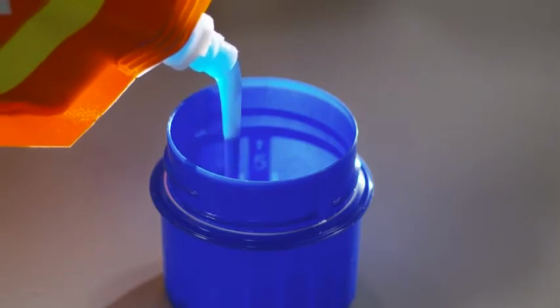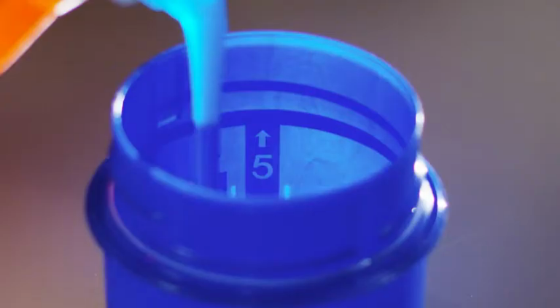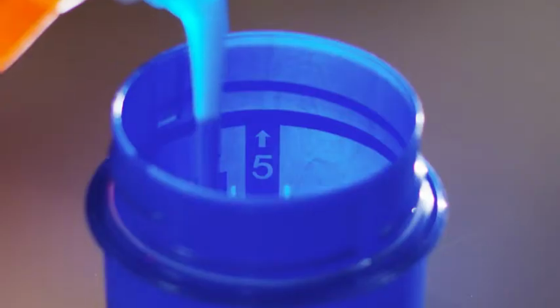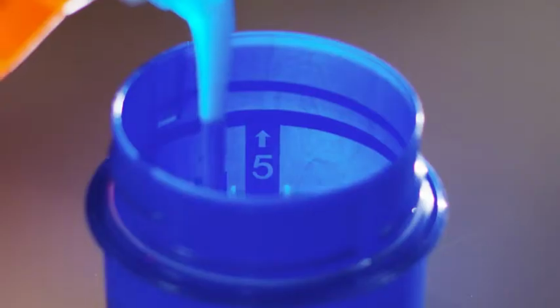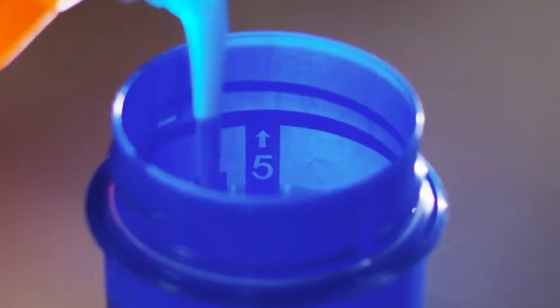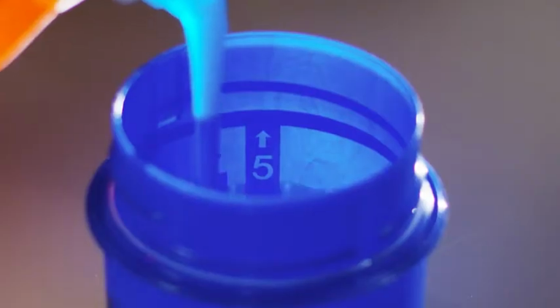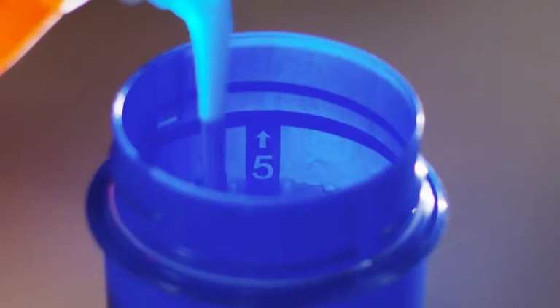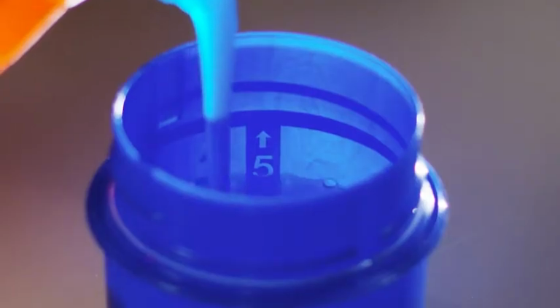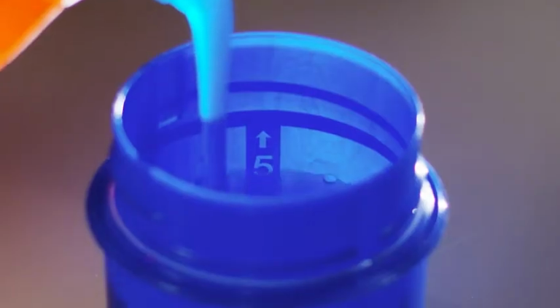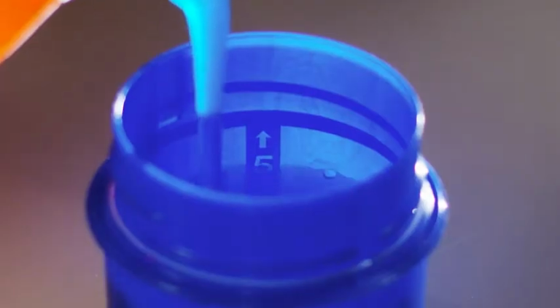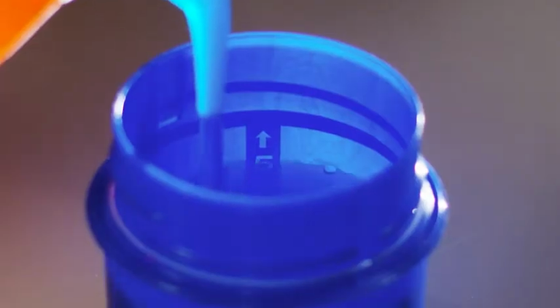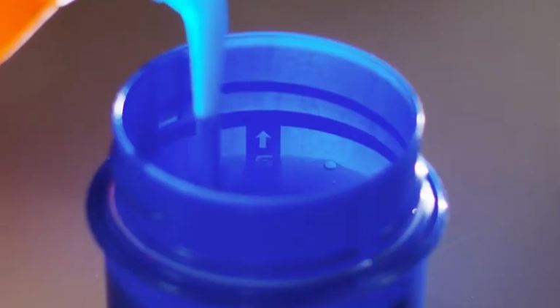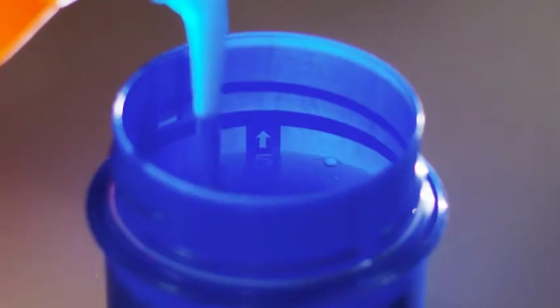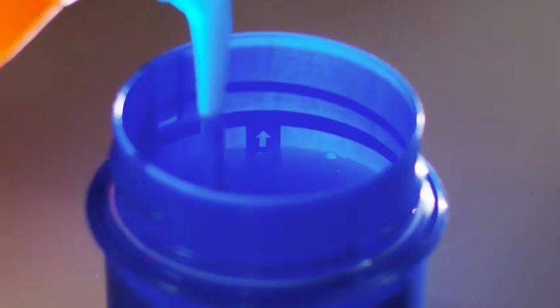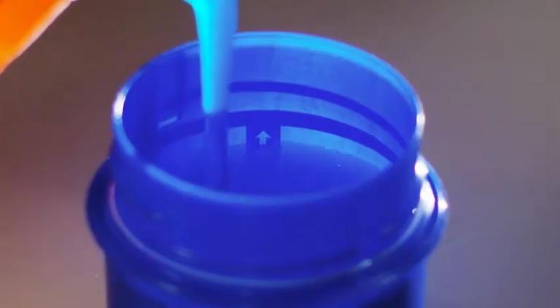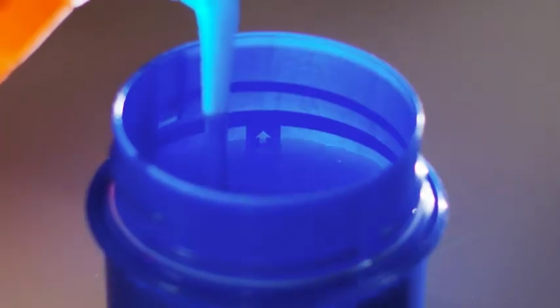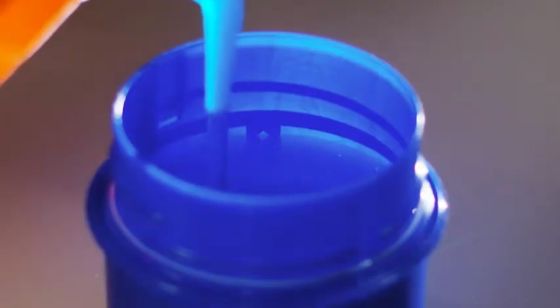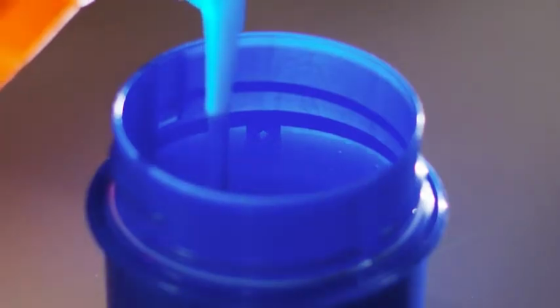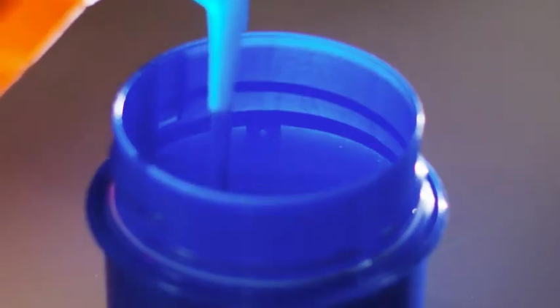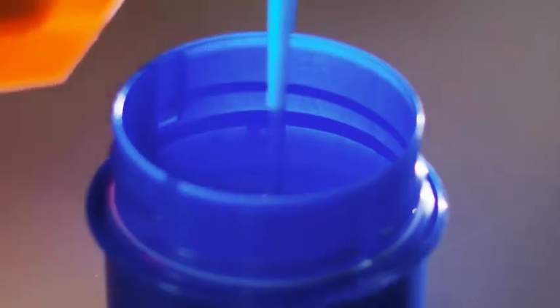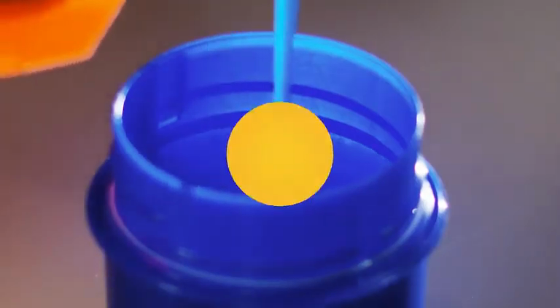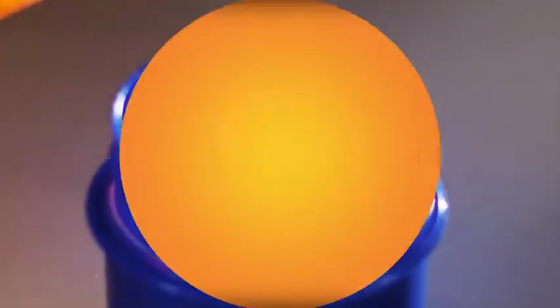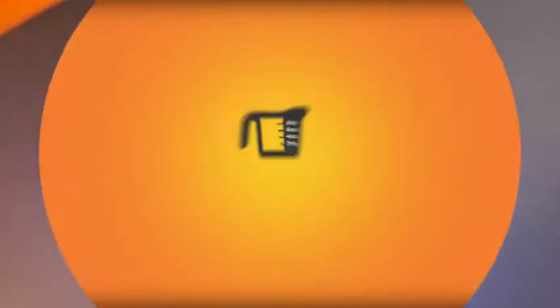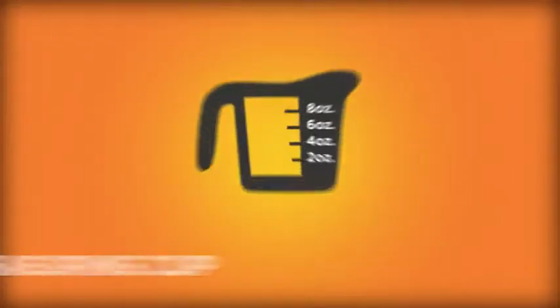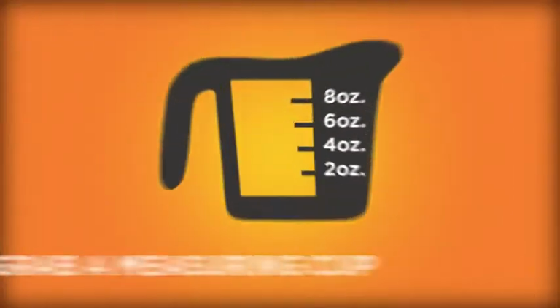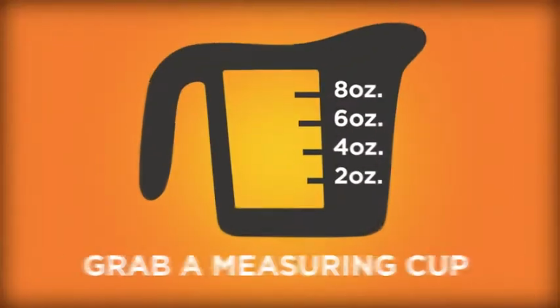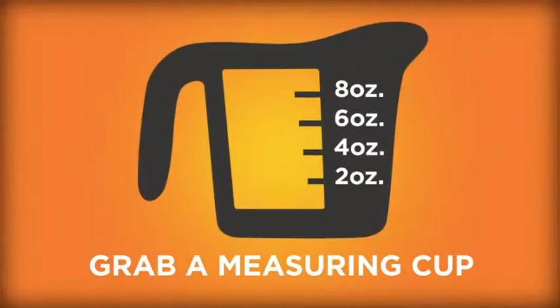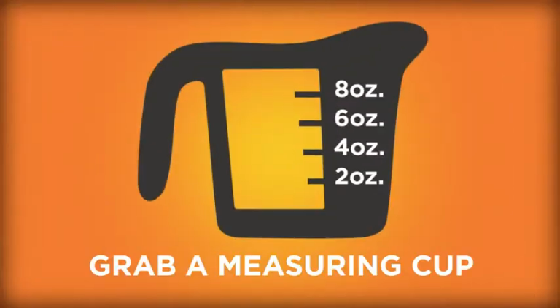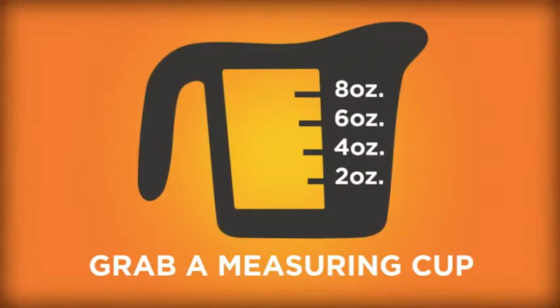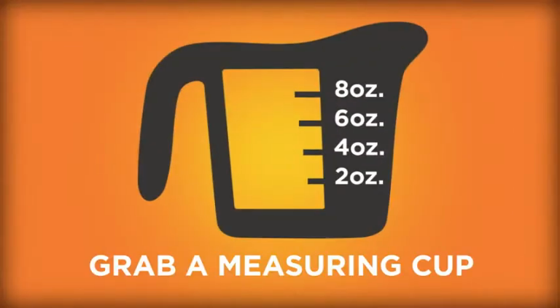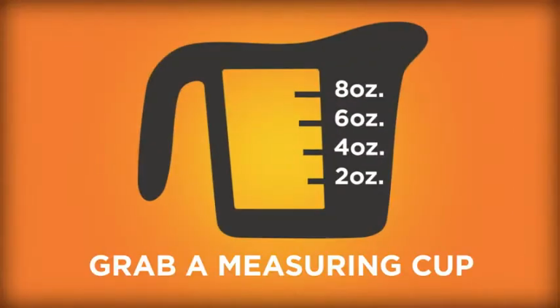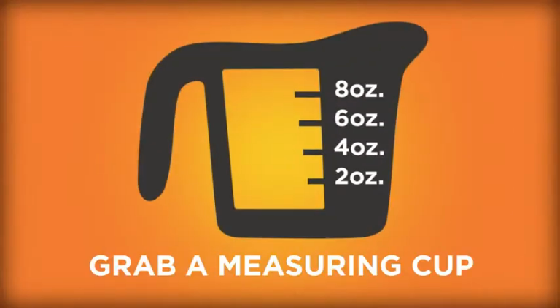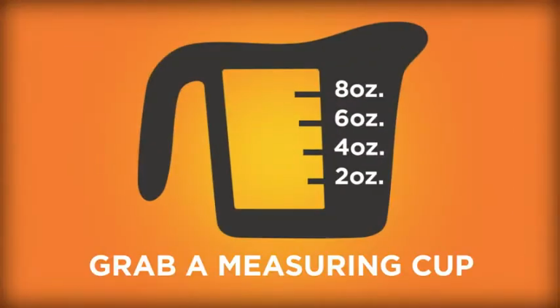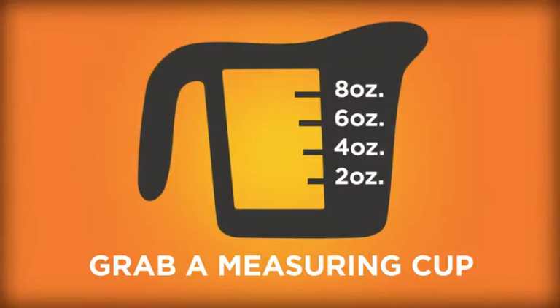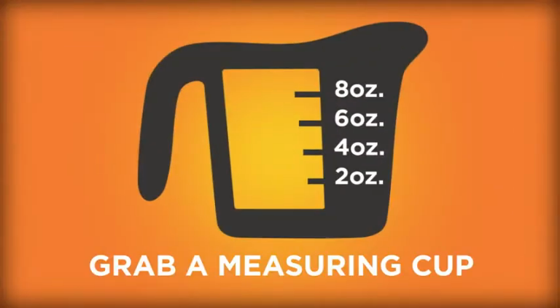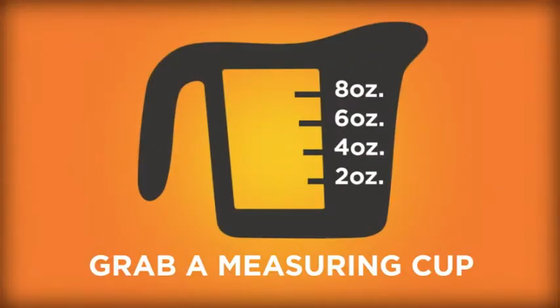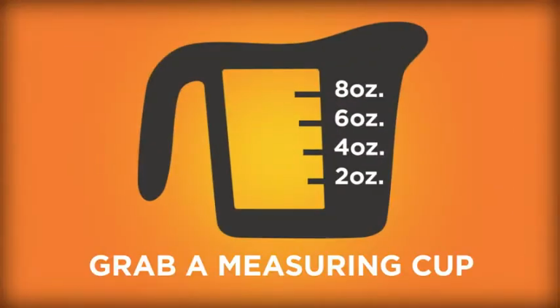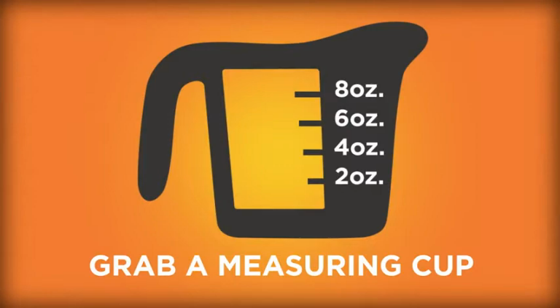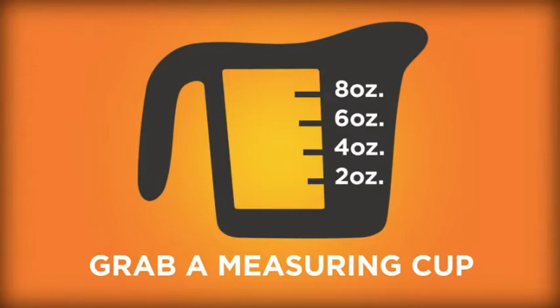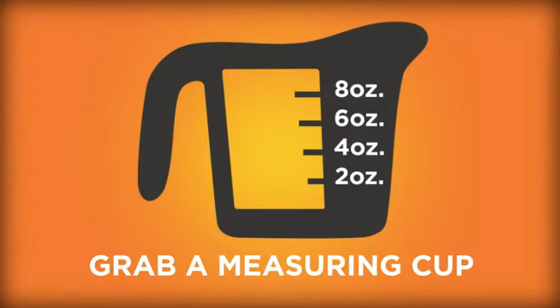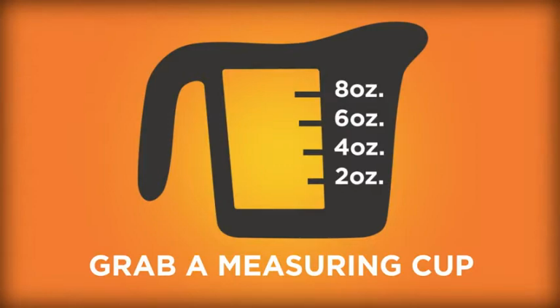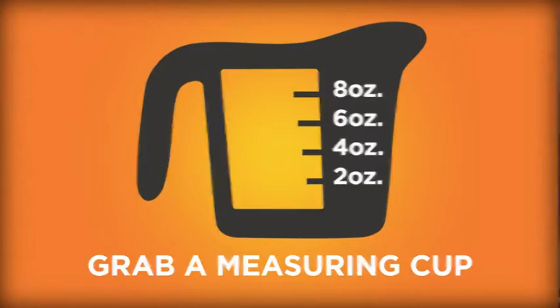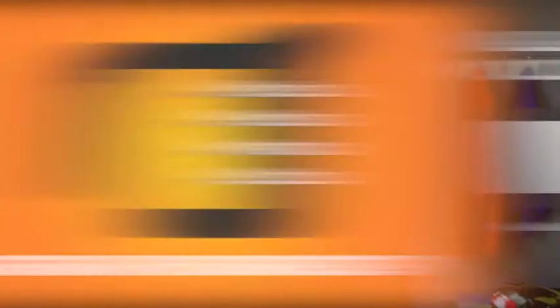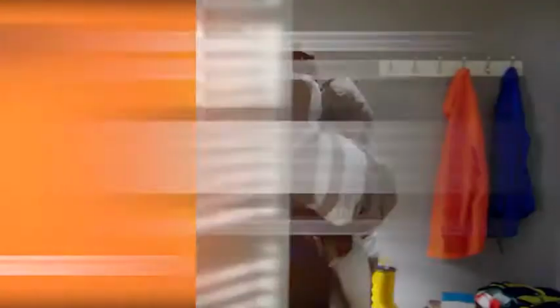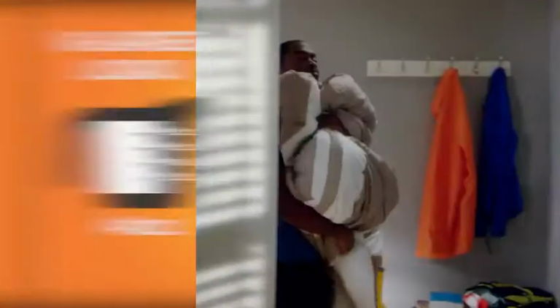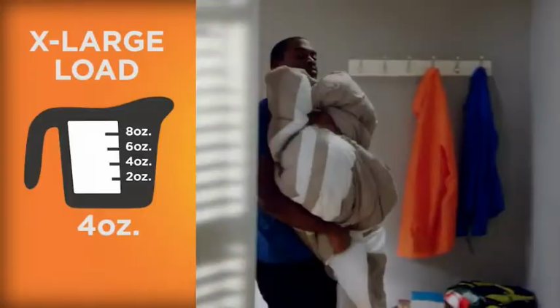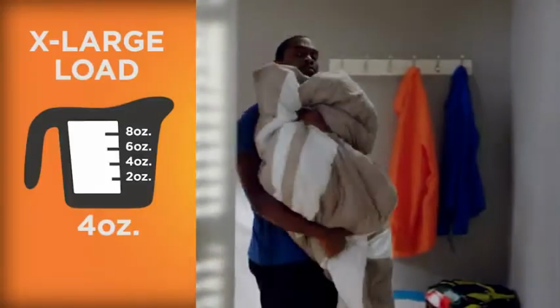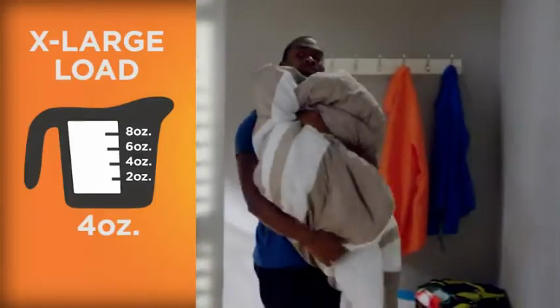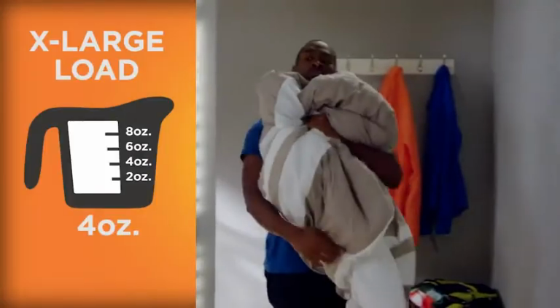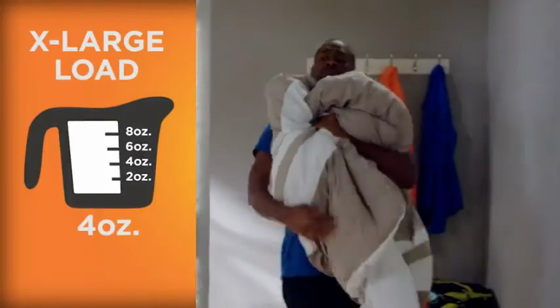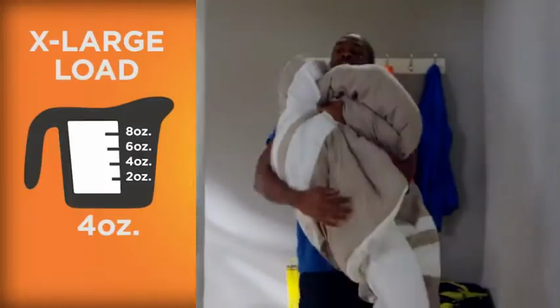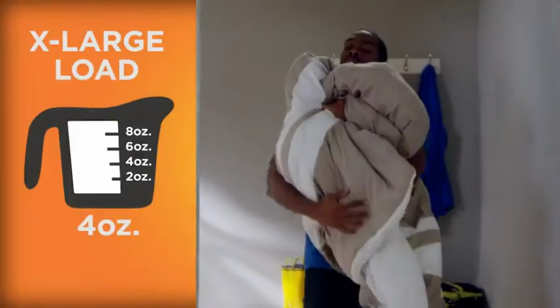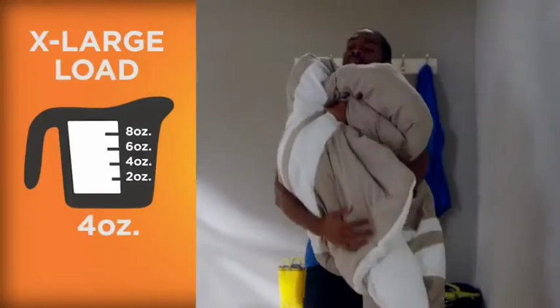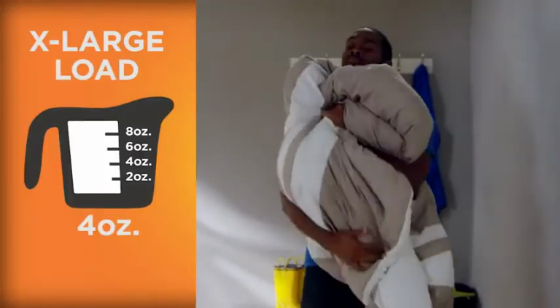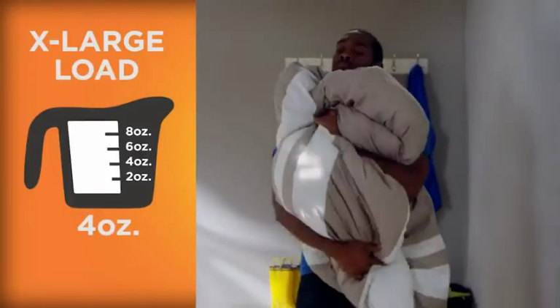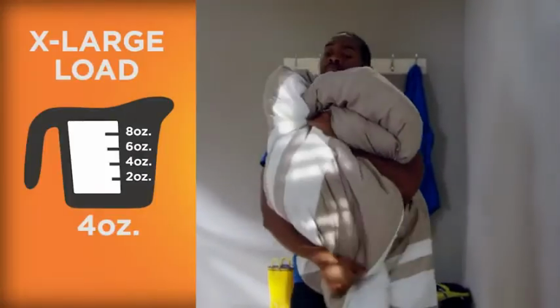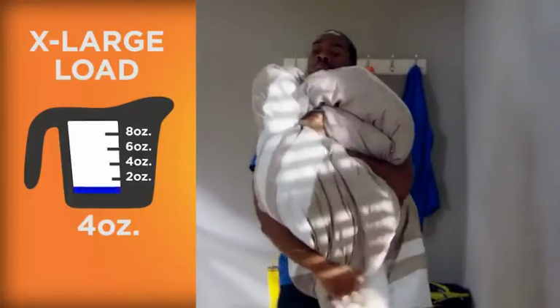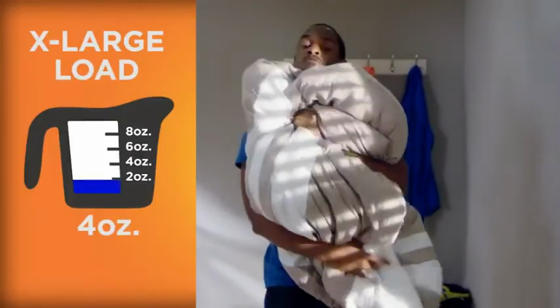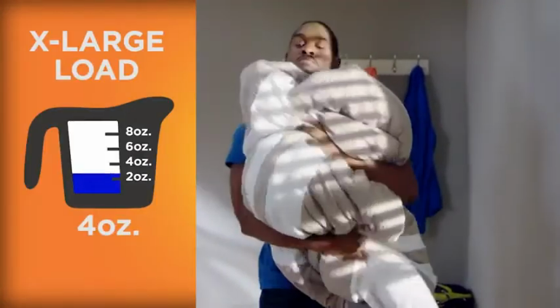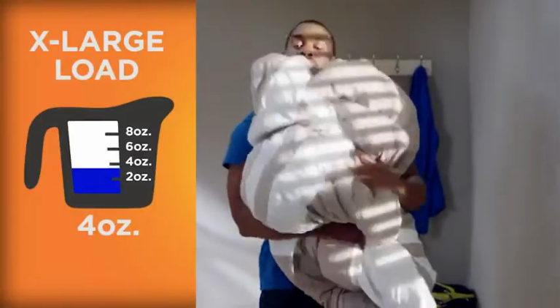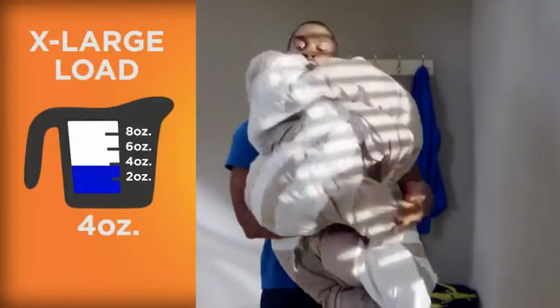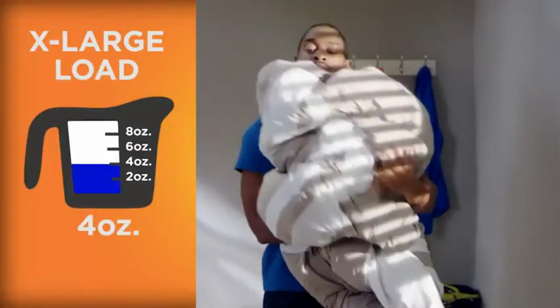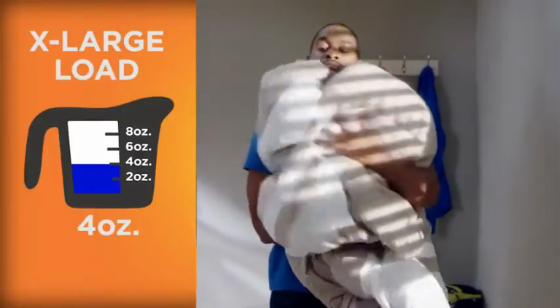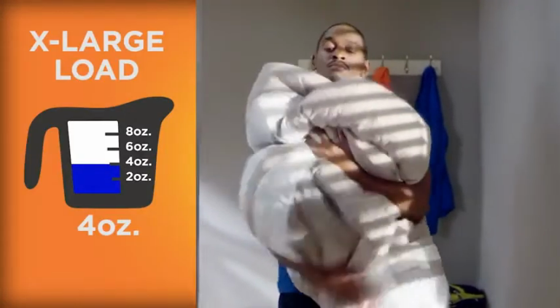Fill it up to five for your largest loads. Or just grab a measuring cup instead. For extra large loads like comforters, use four ounces.